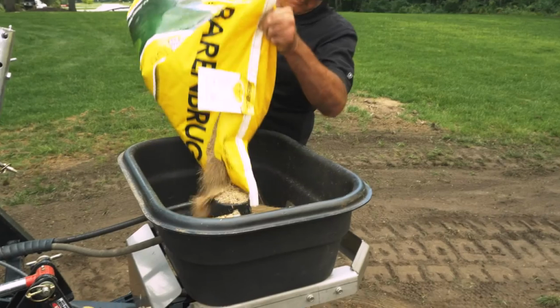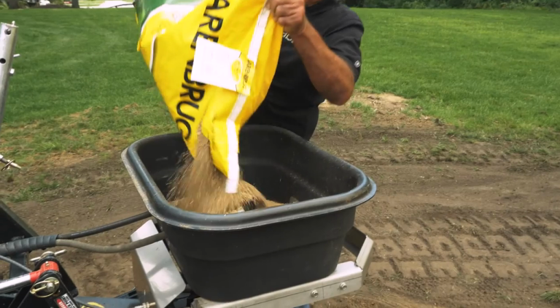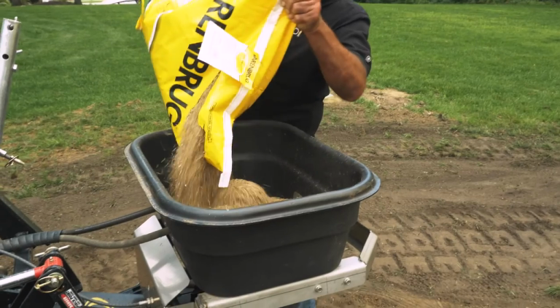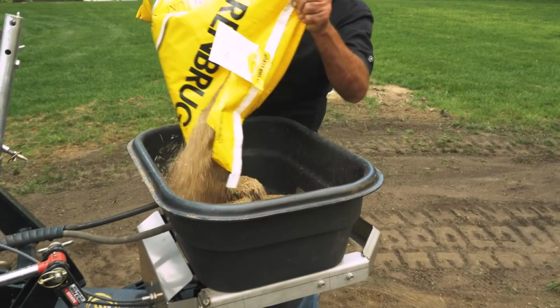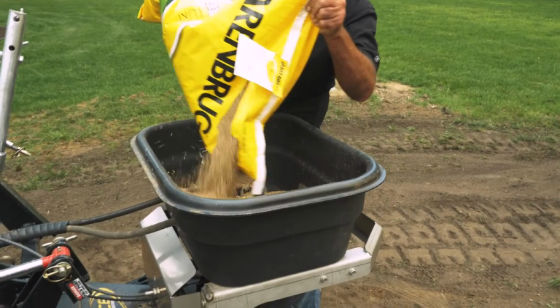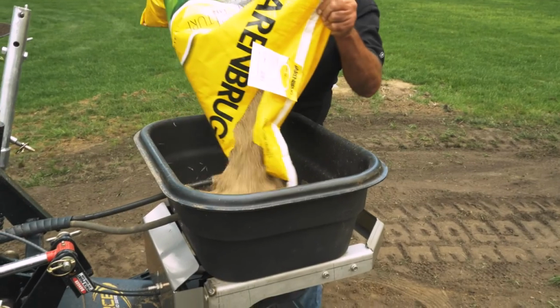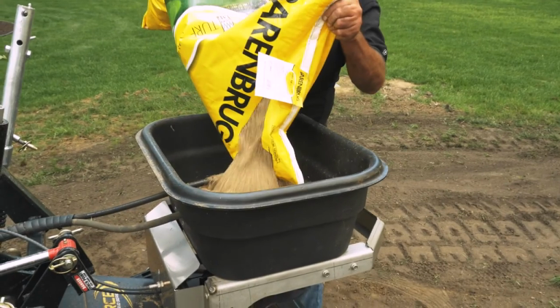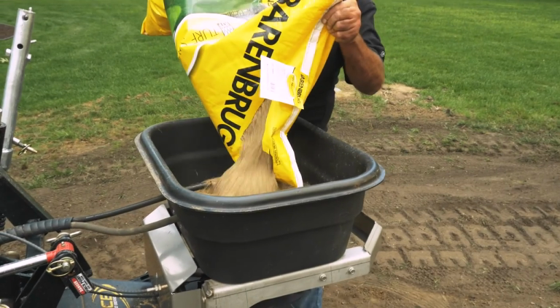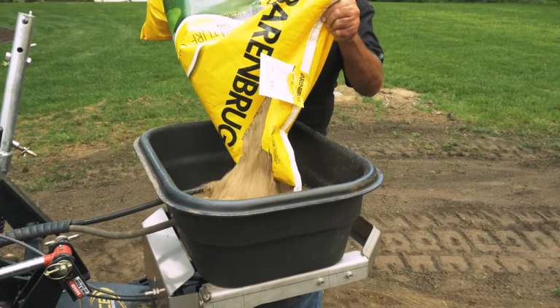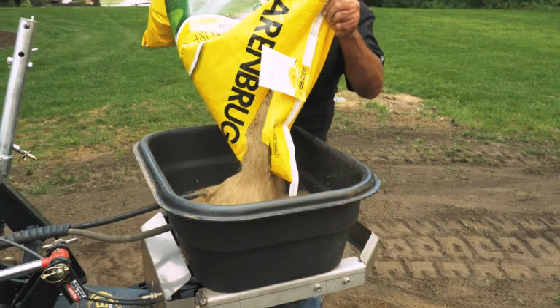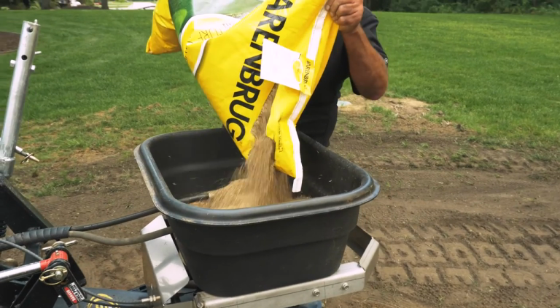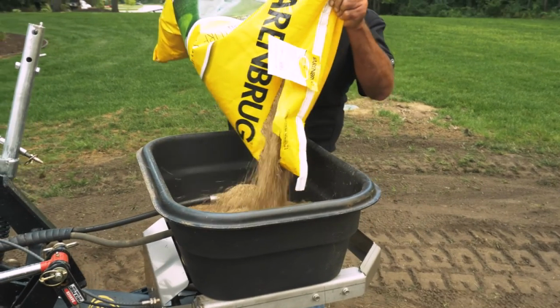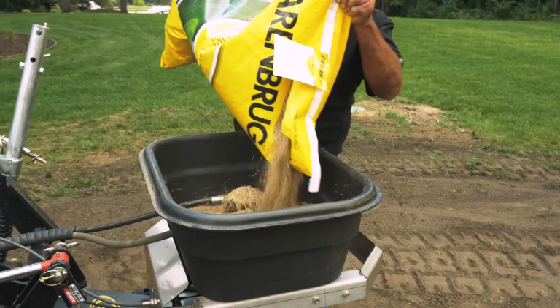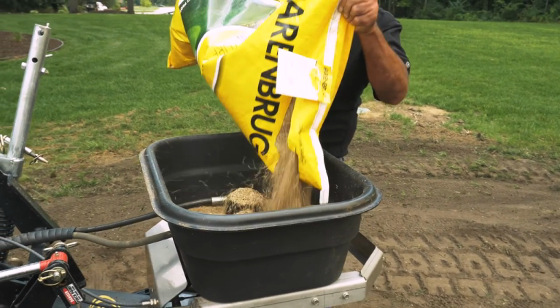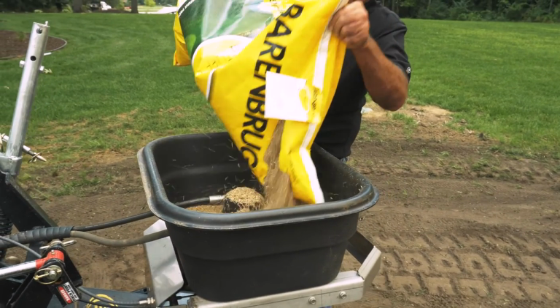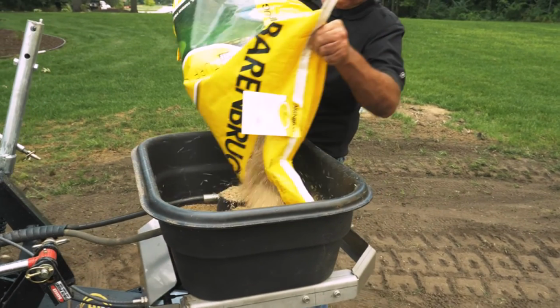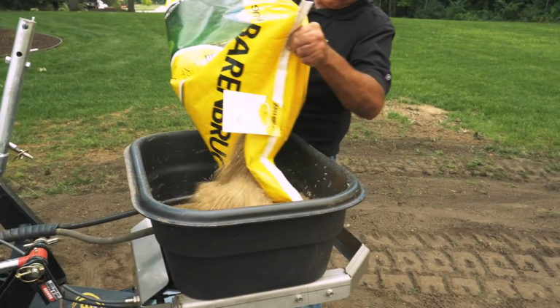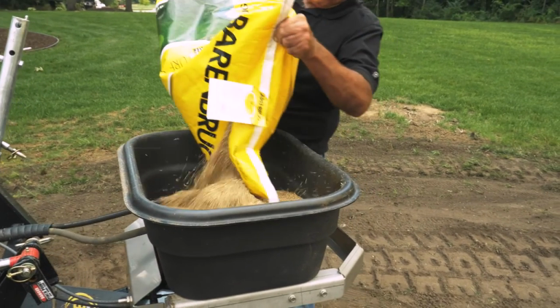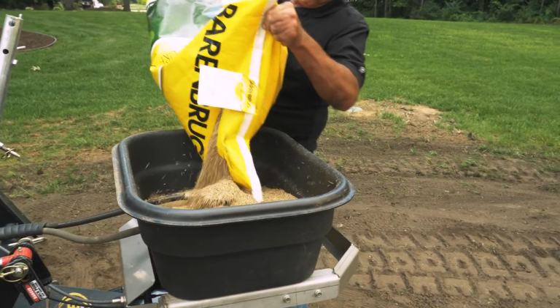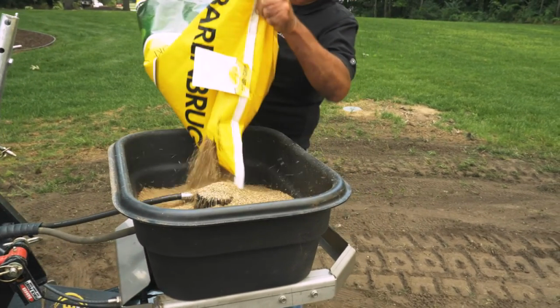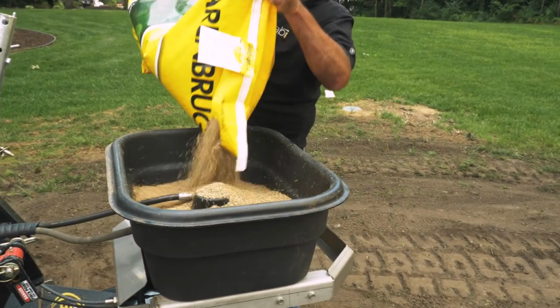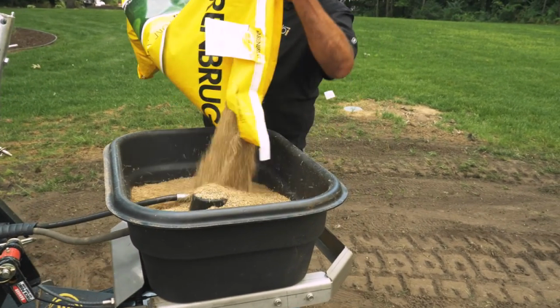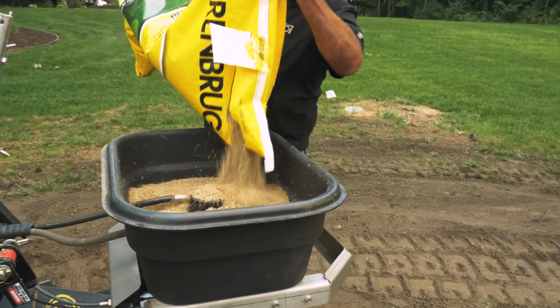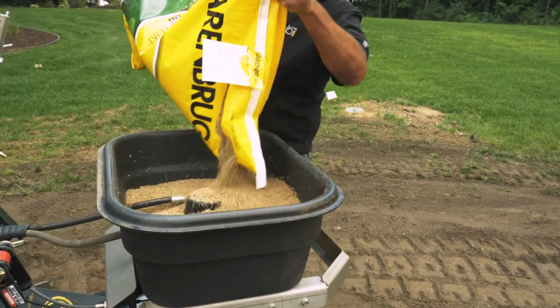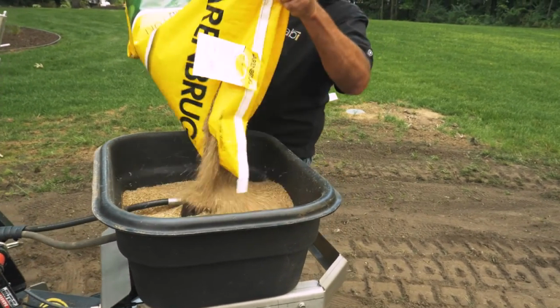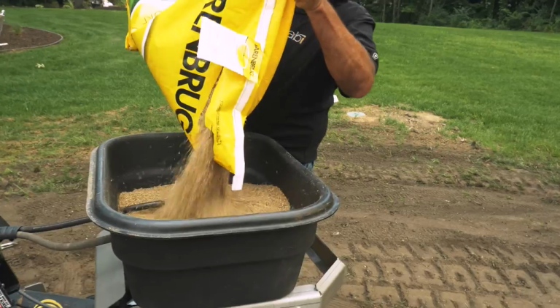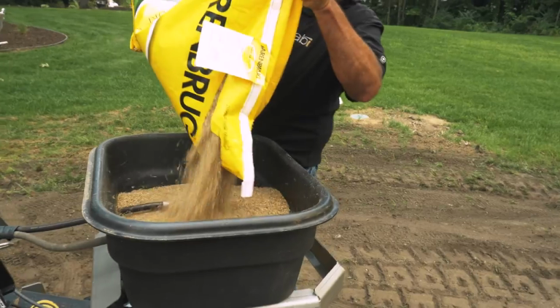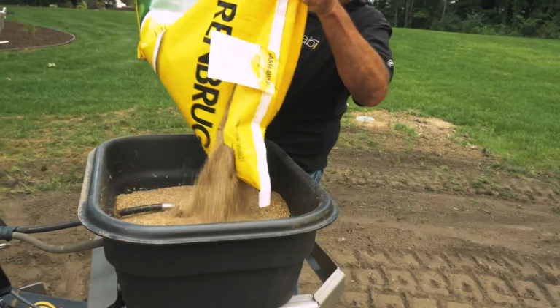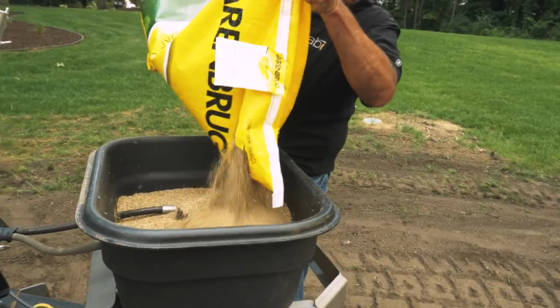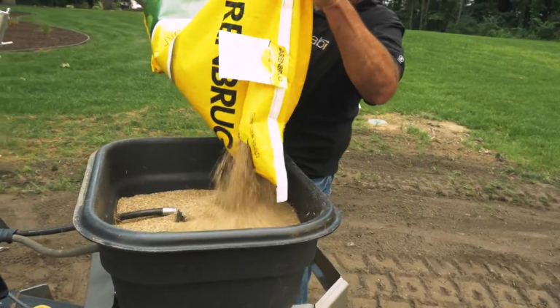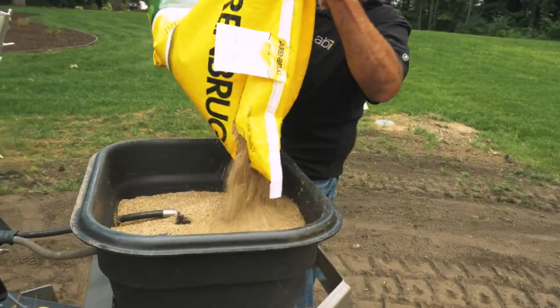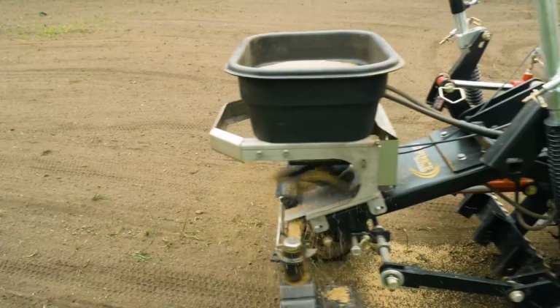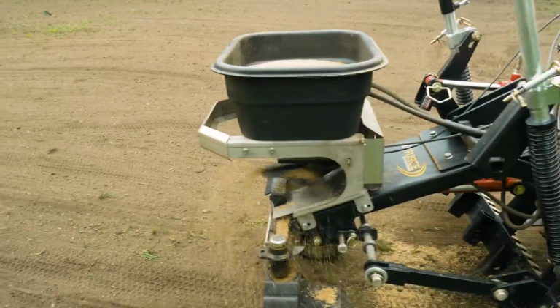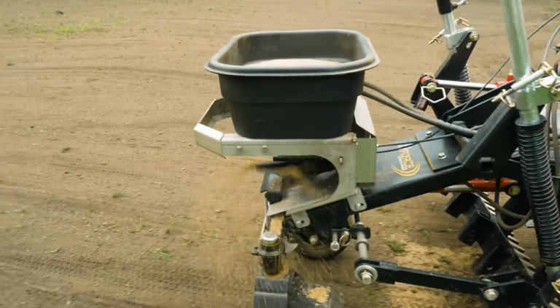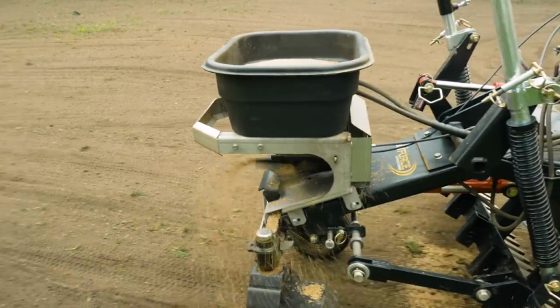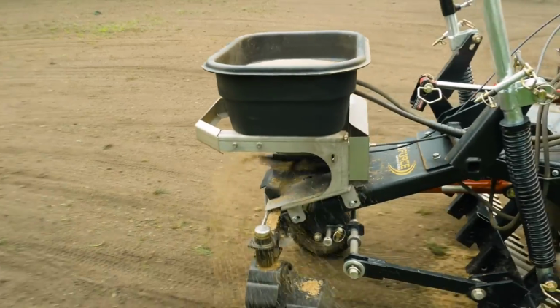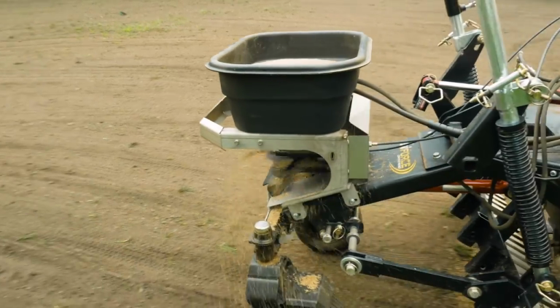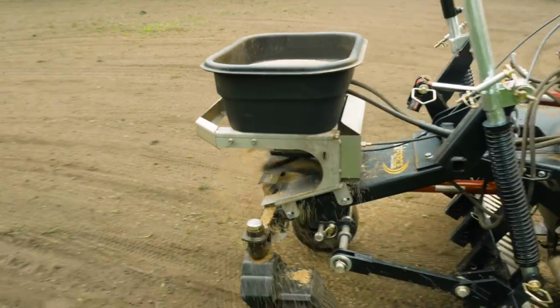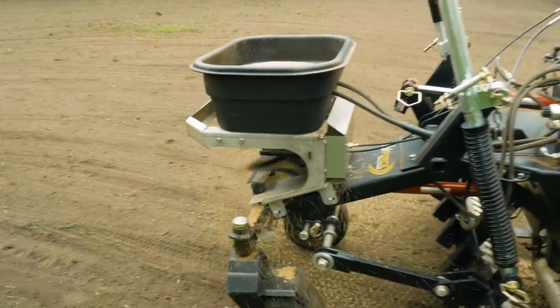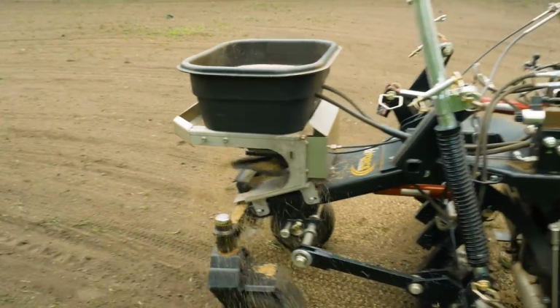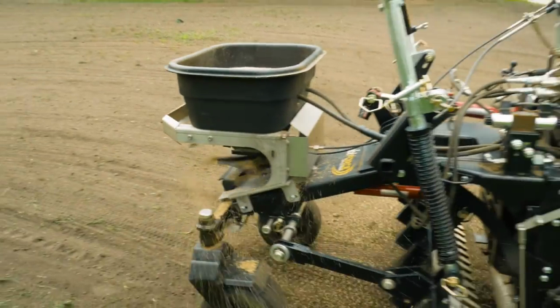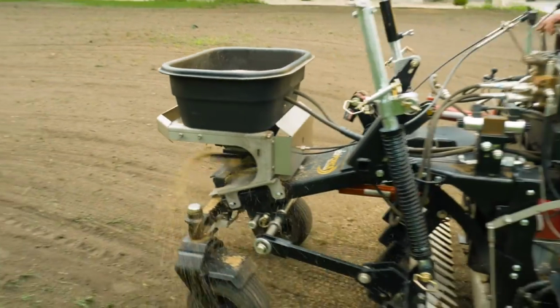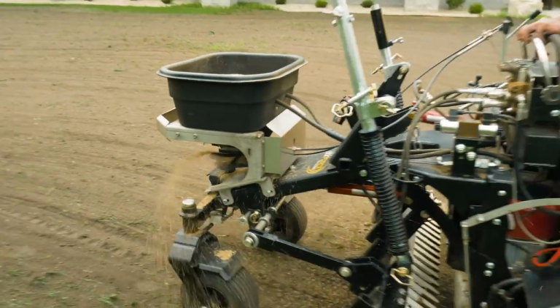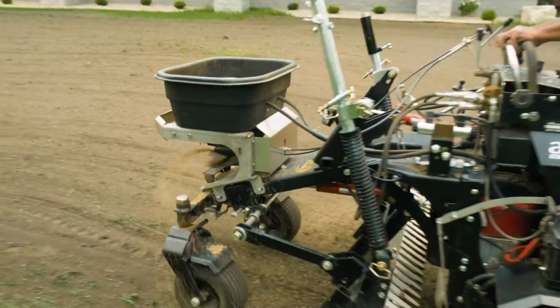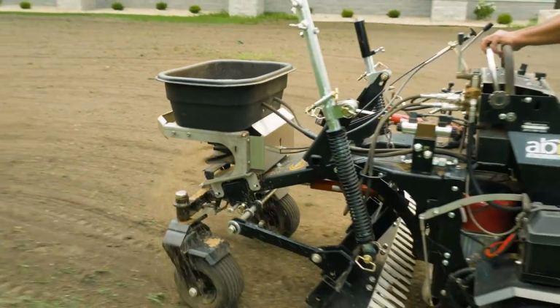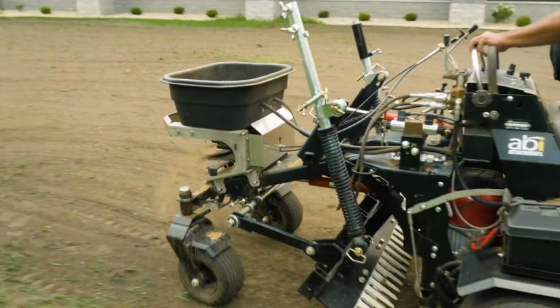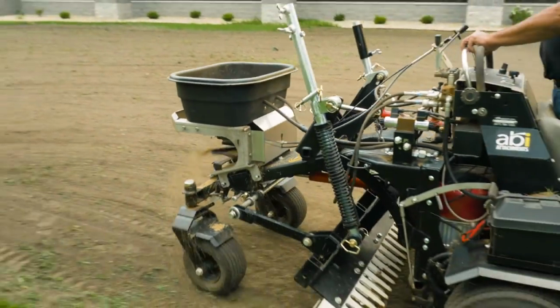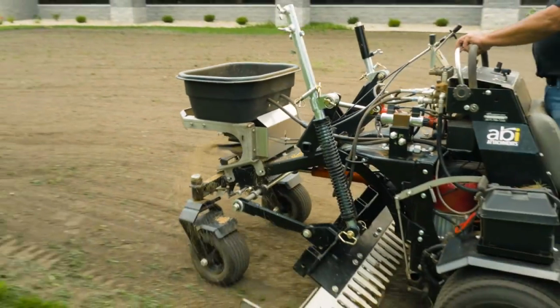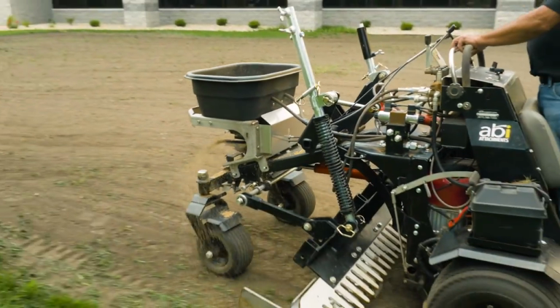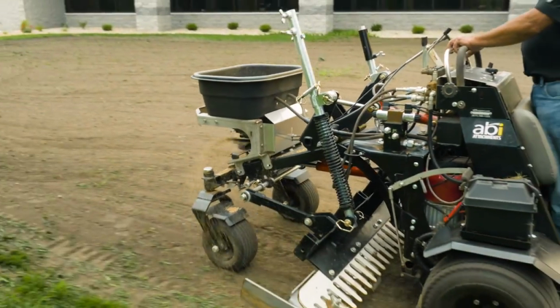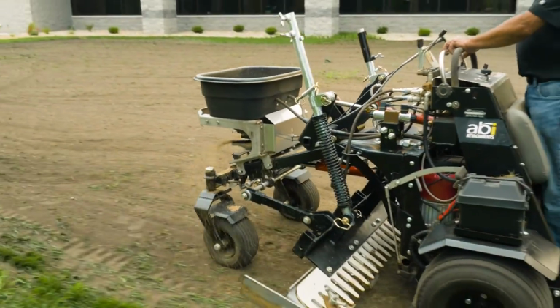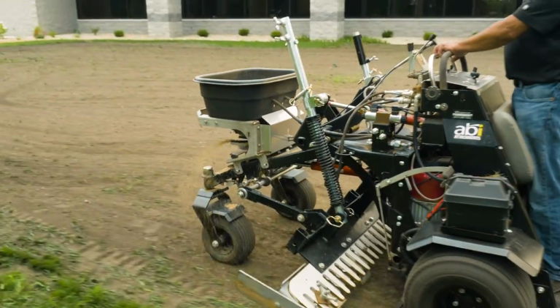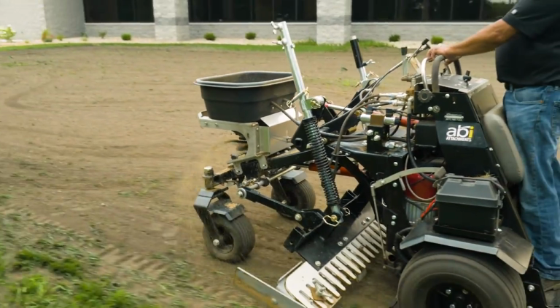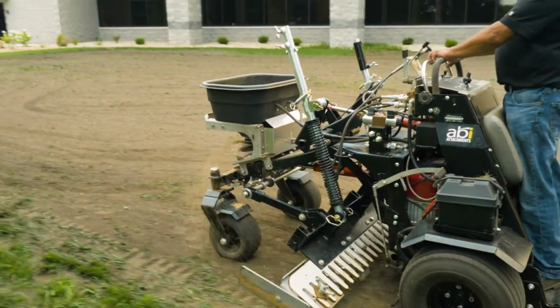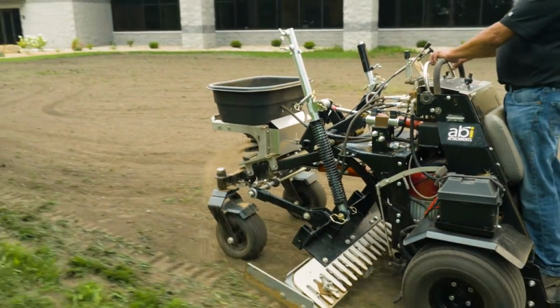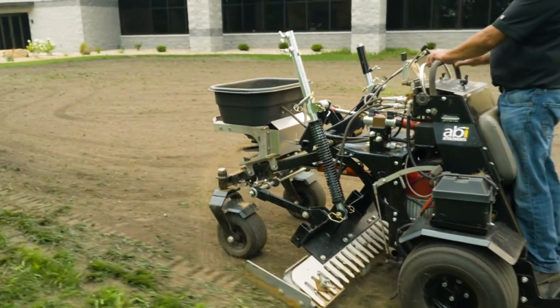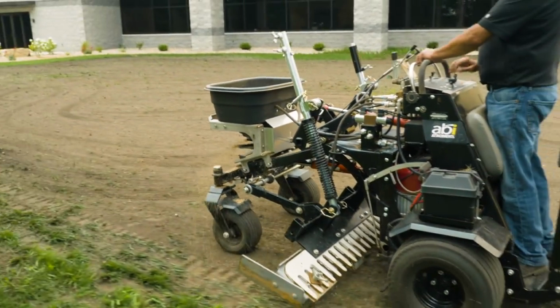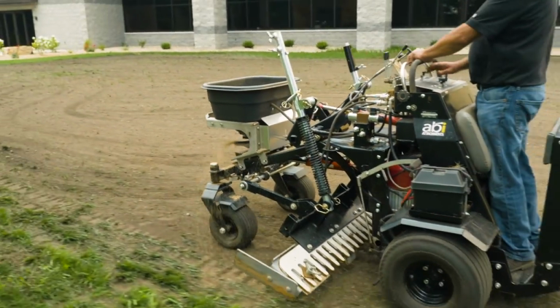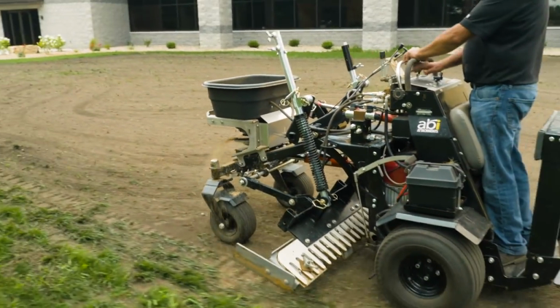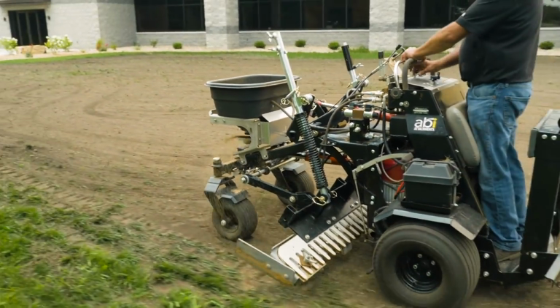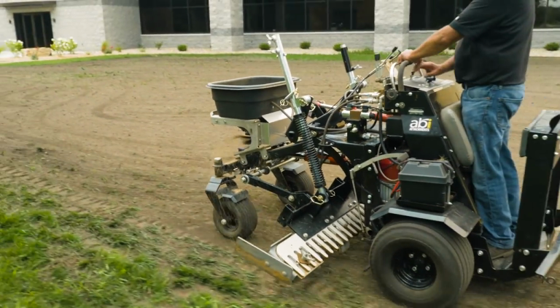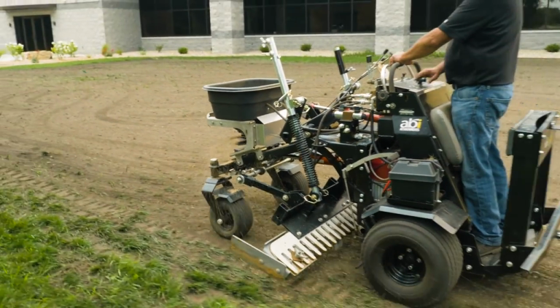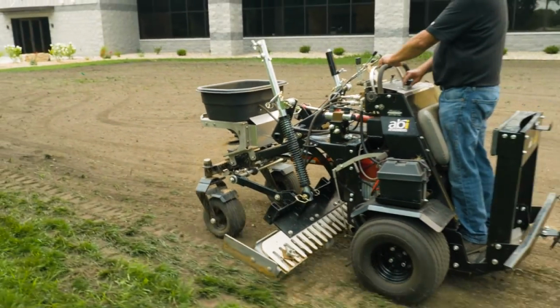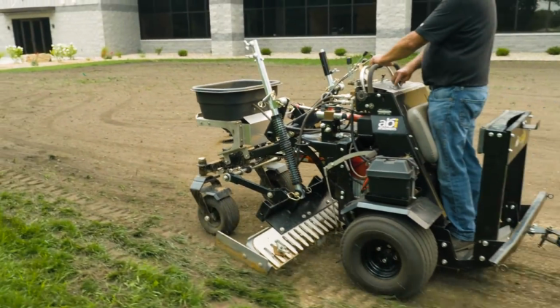The ABI Force can also be equipped with an optional seed hopper. Upon original order, the ABI Force will ship with the hopper unit plumbed and ready for use.